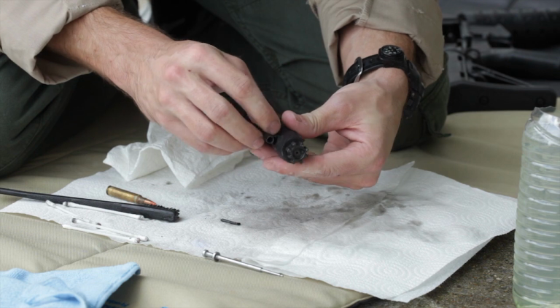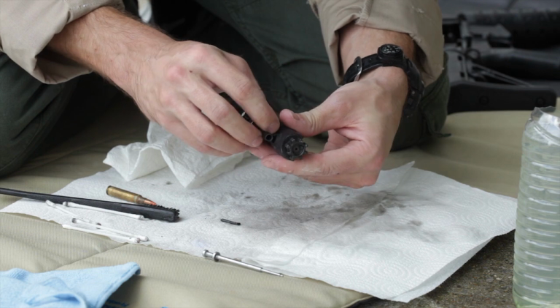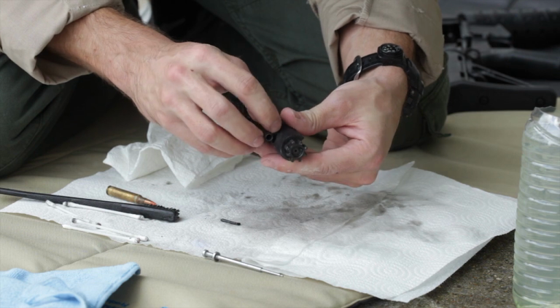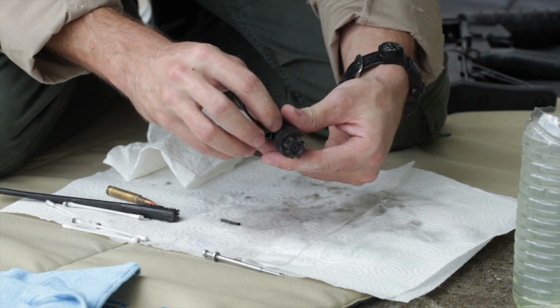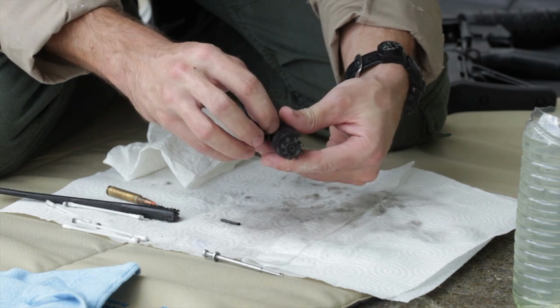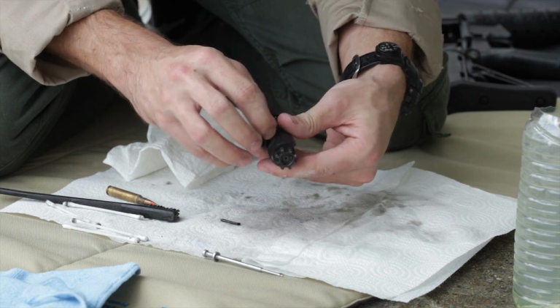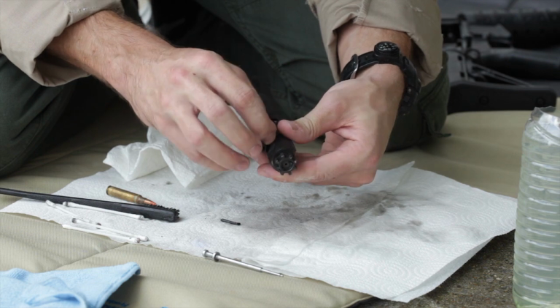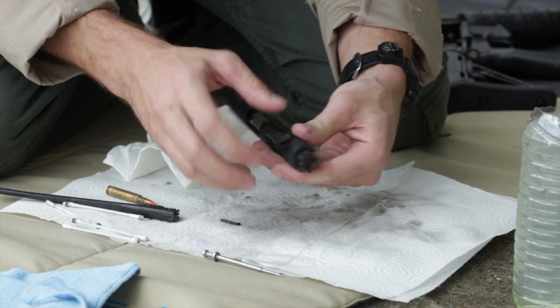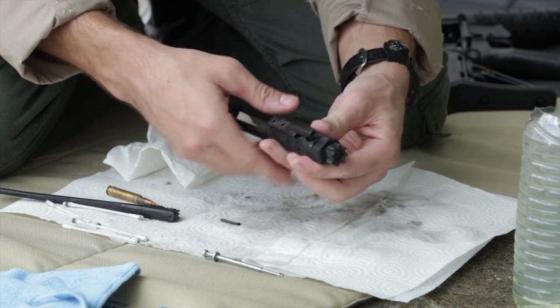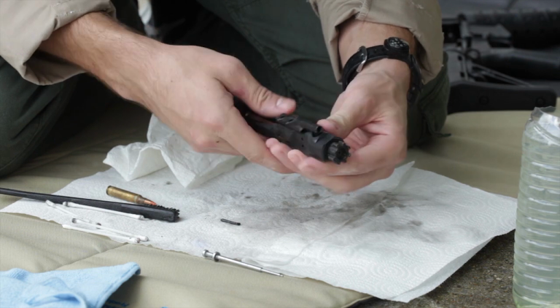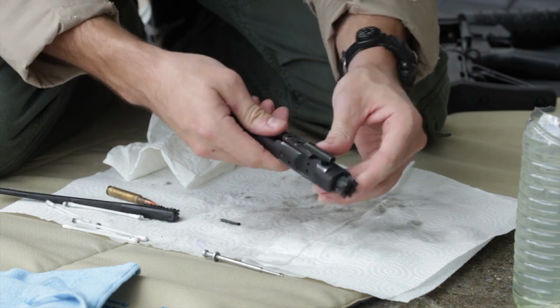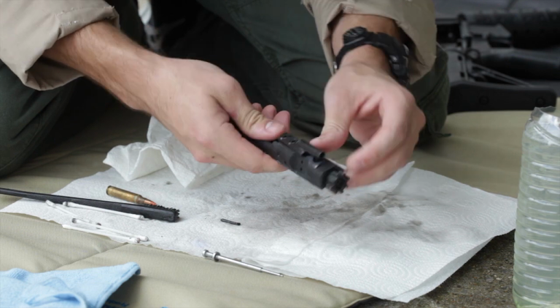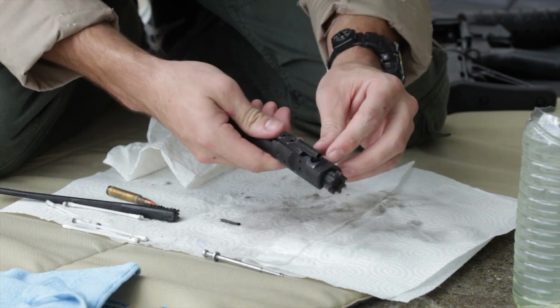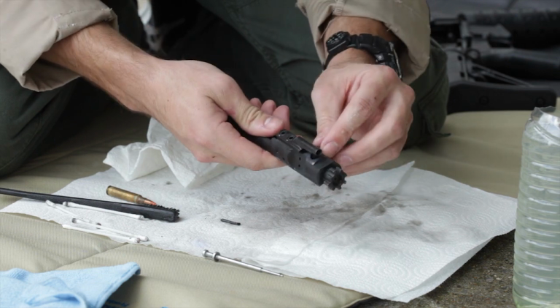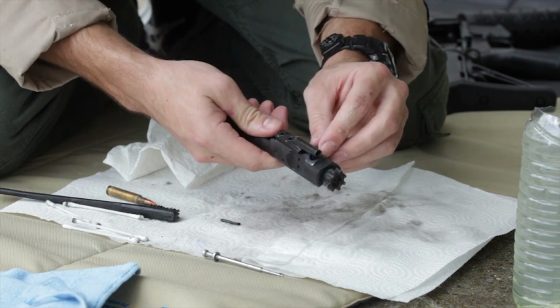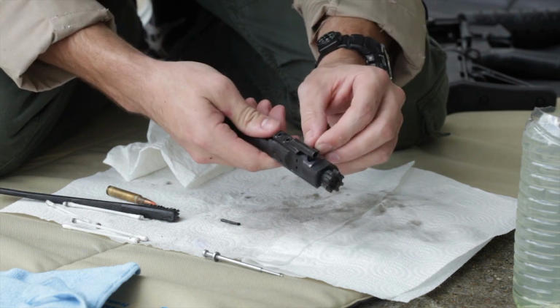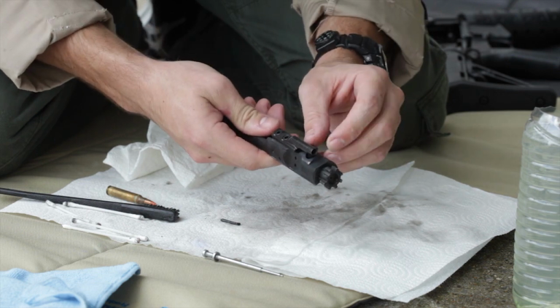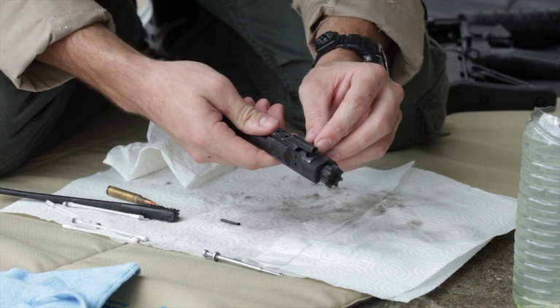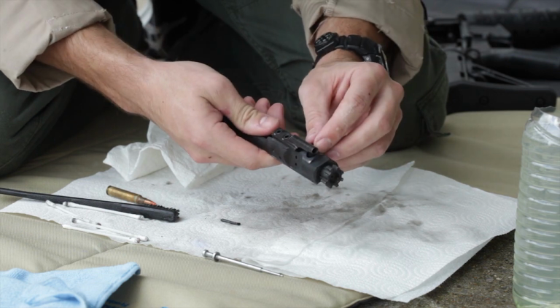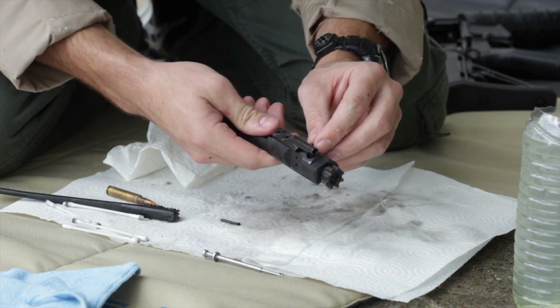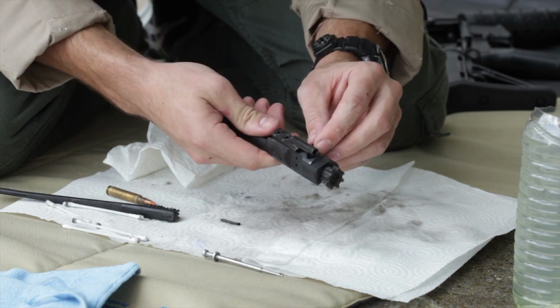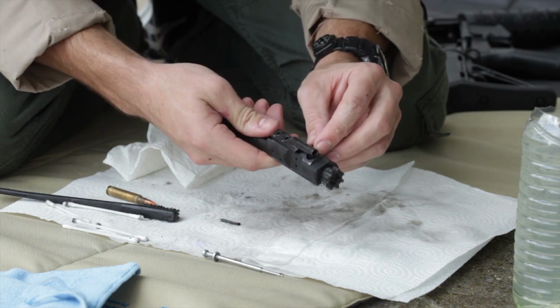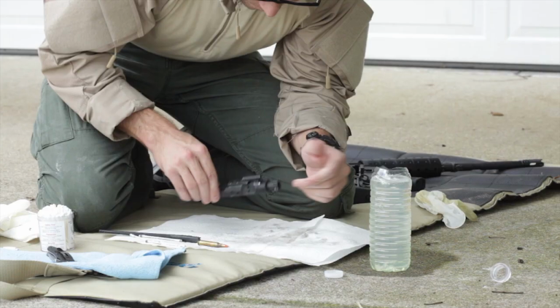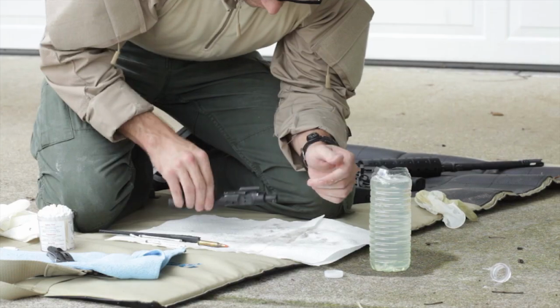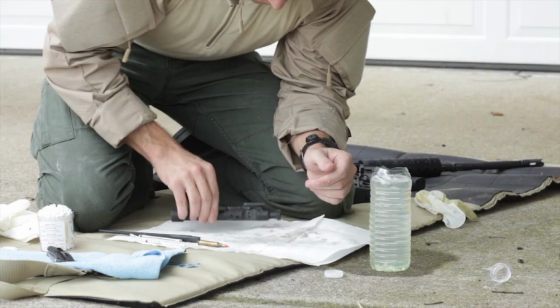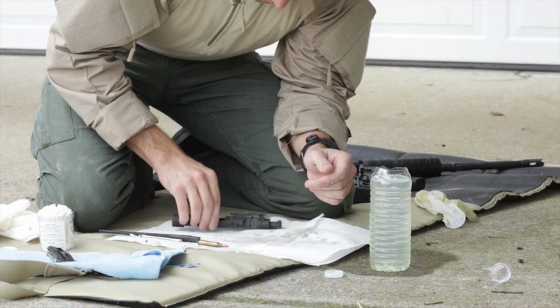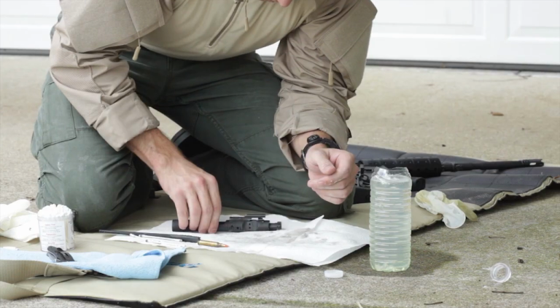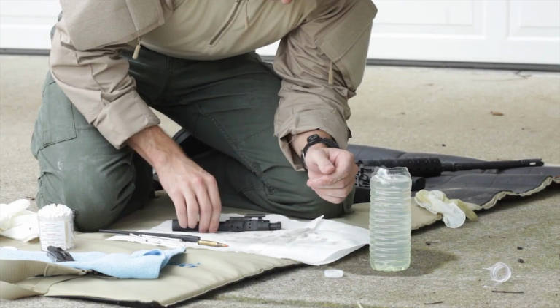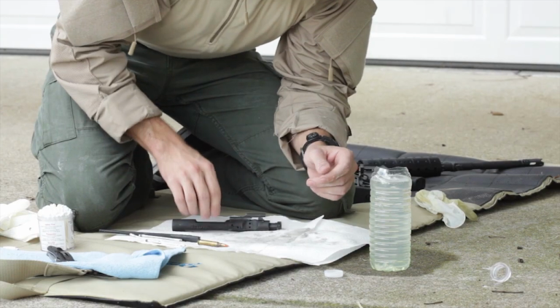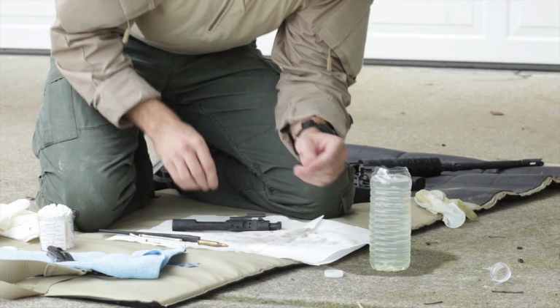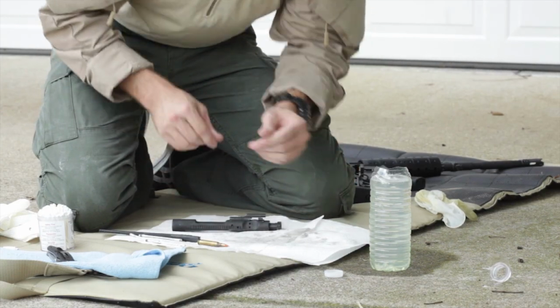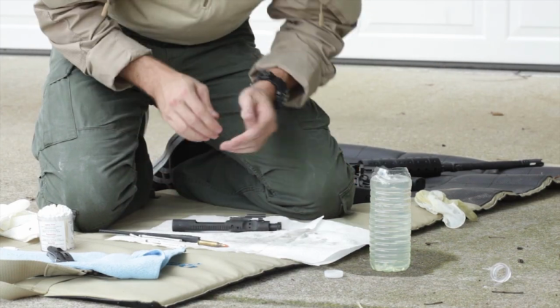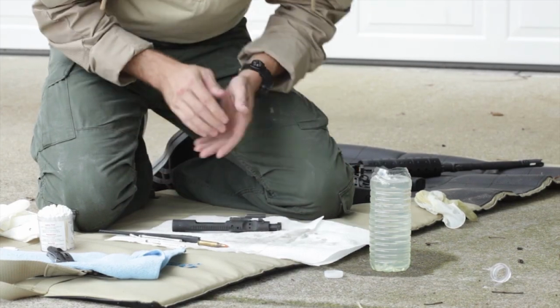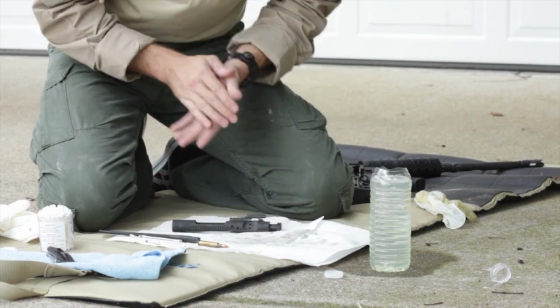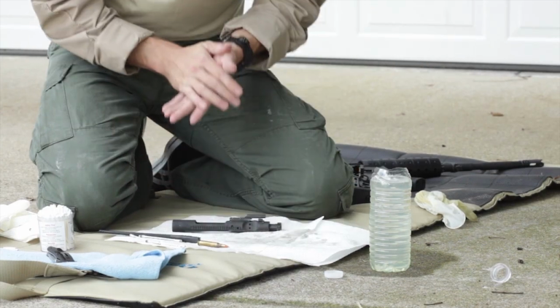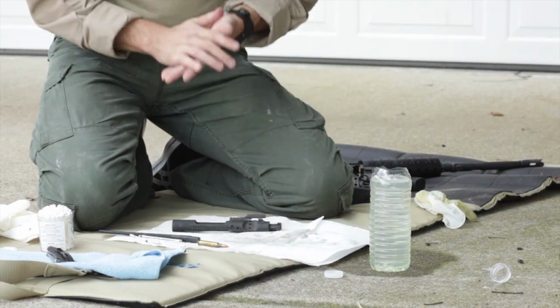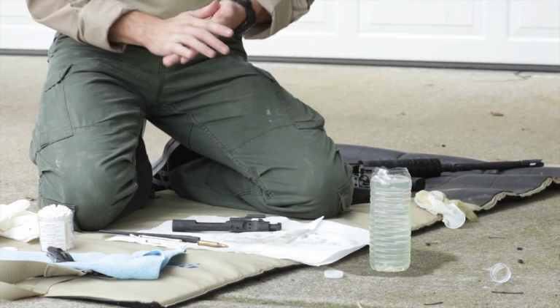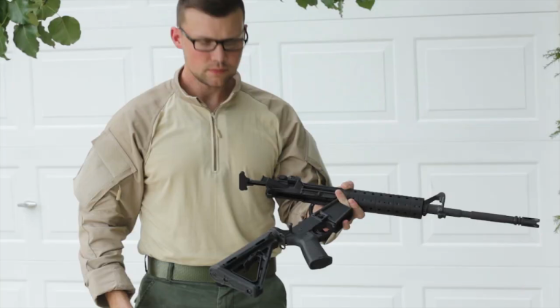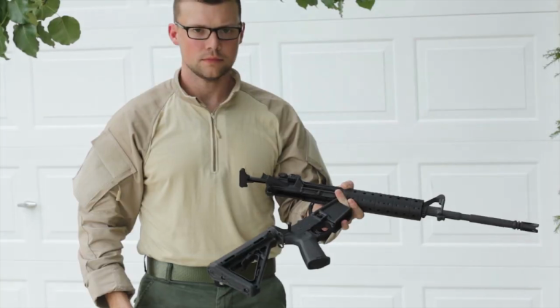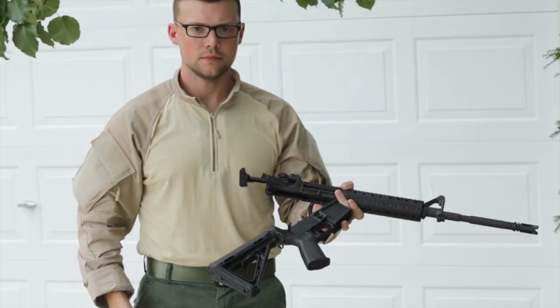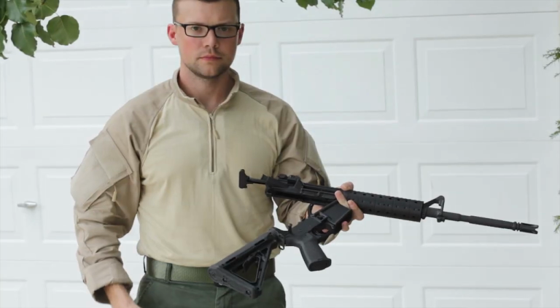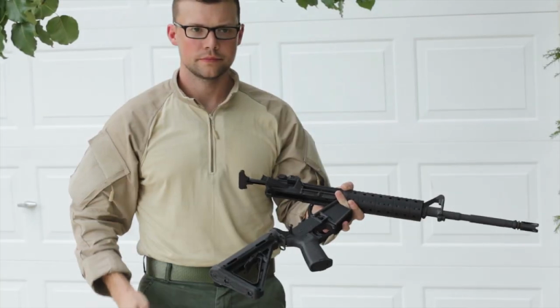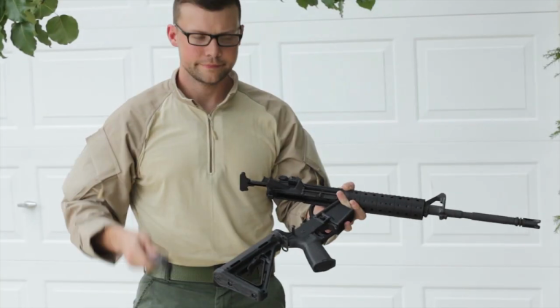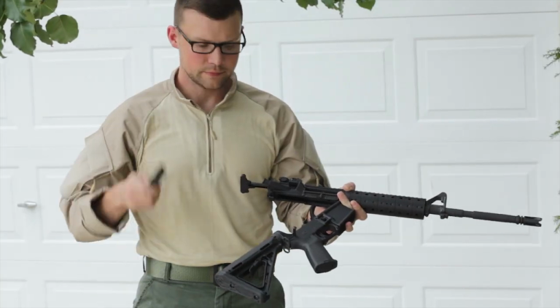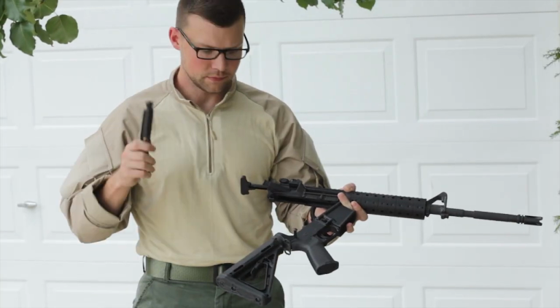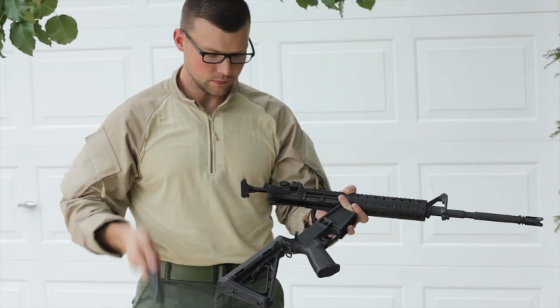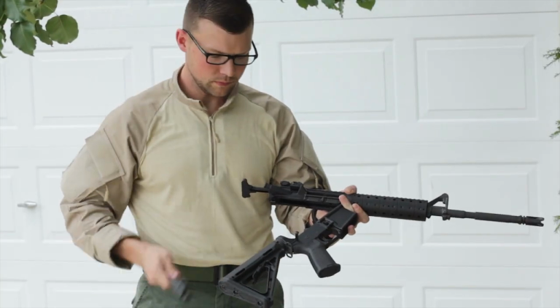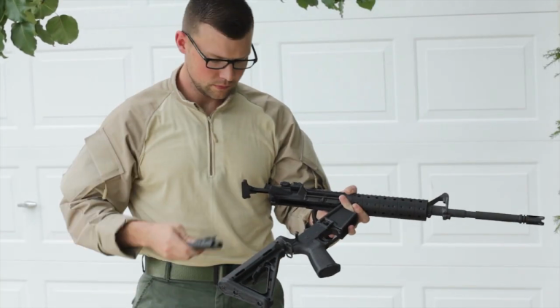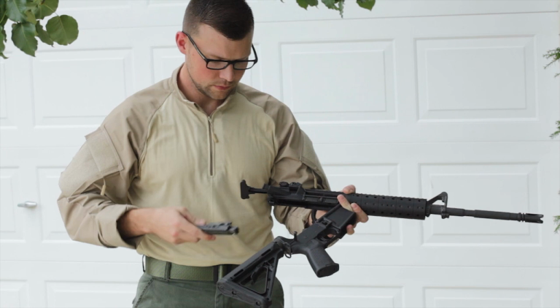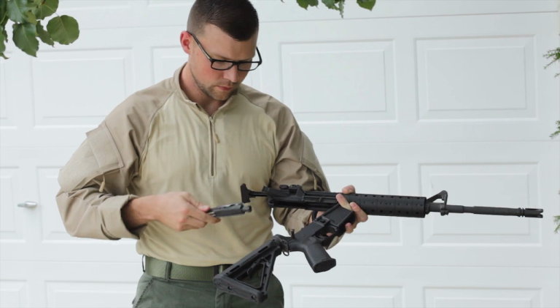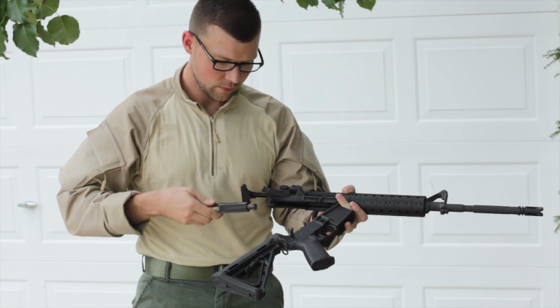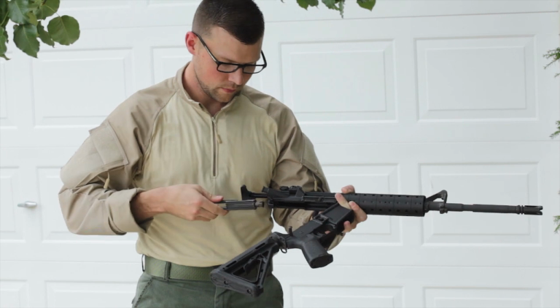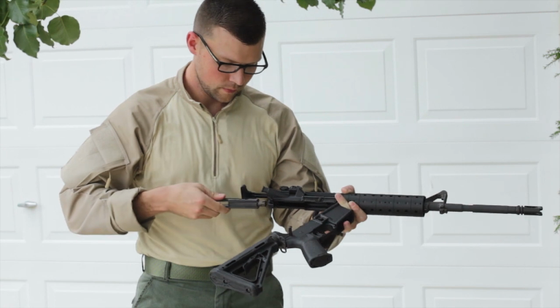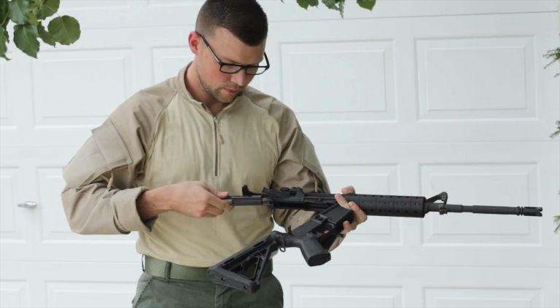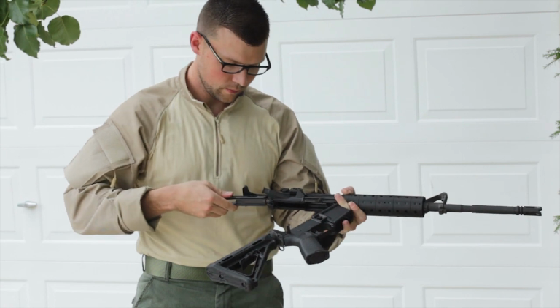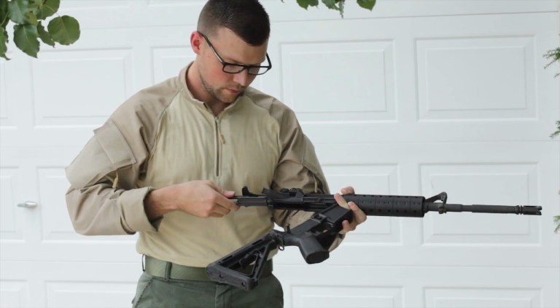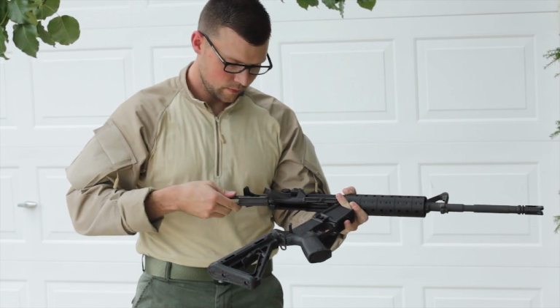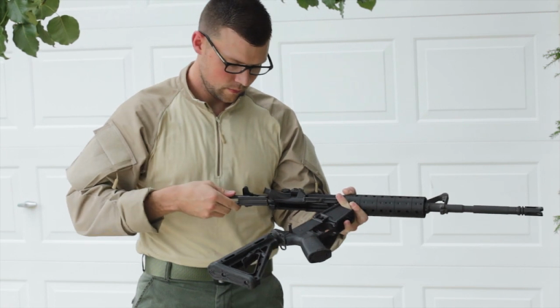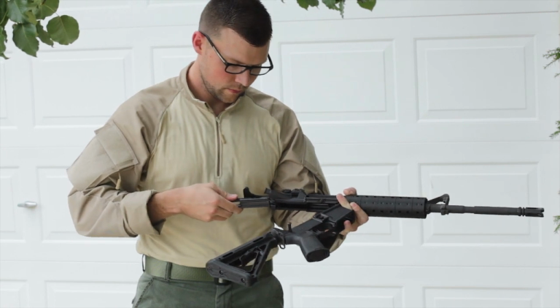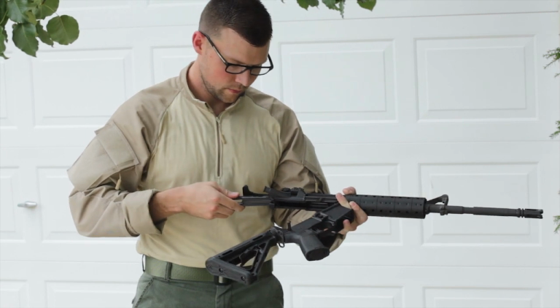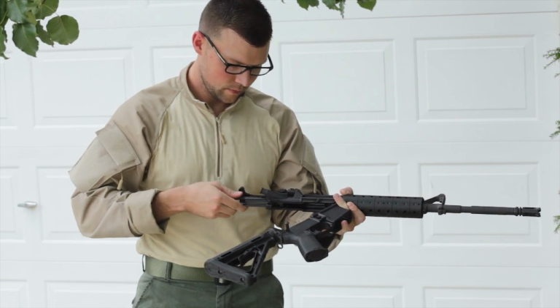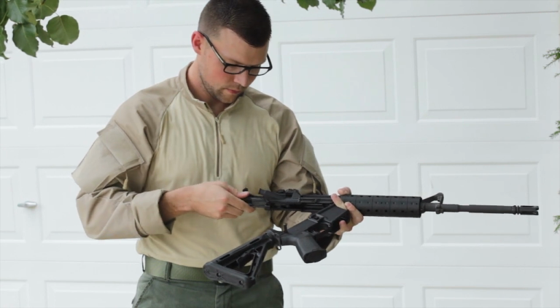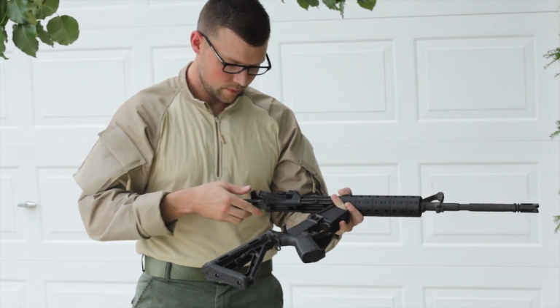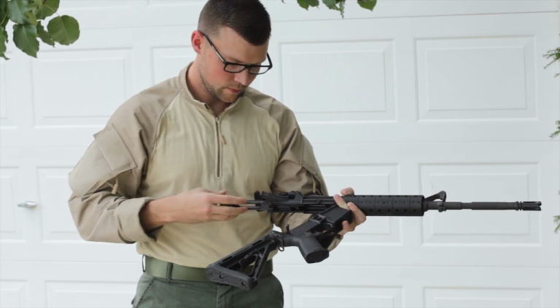That's it. No solvents really necessary. Put the rifle together, verify functionality, and you're good to go.